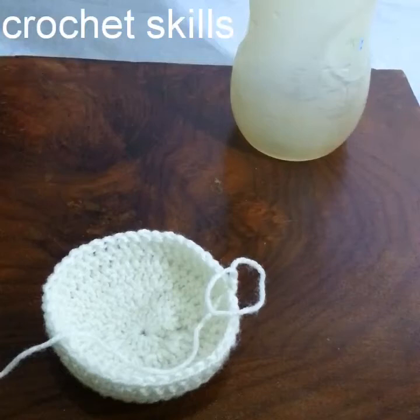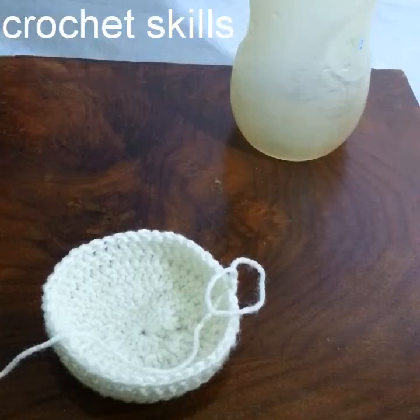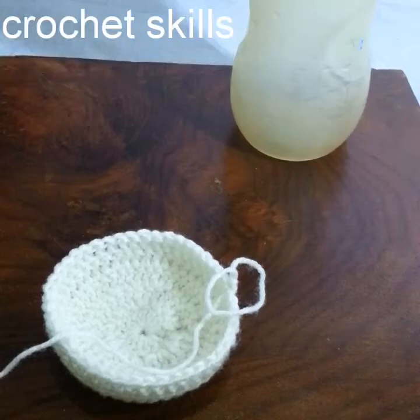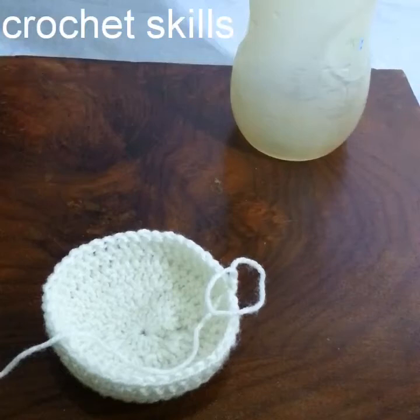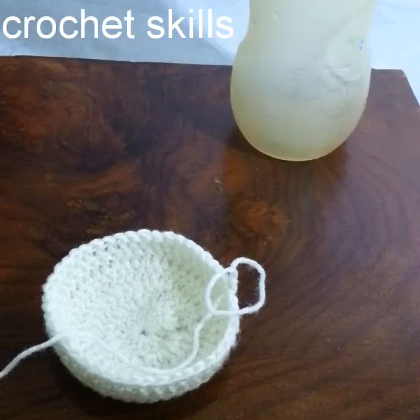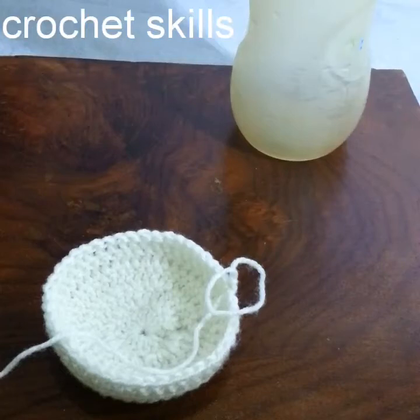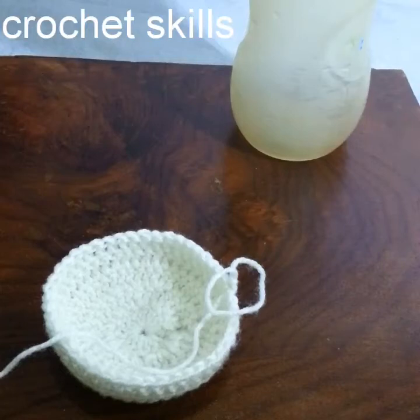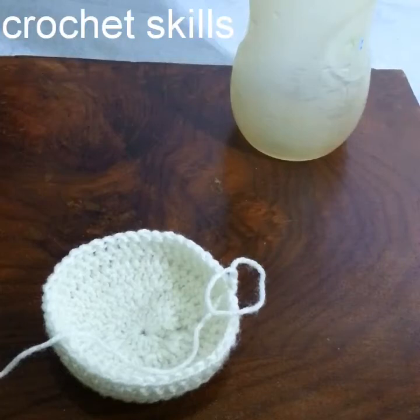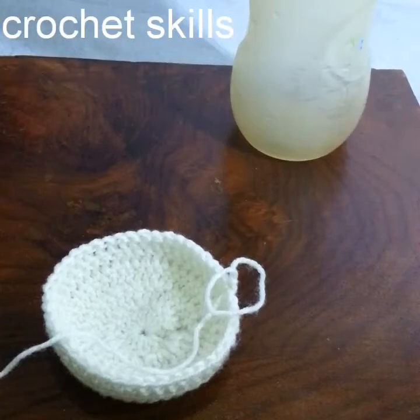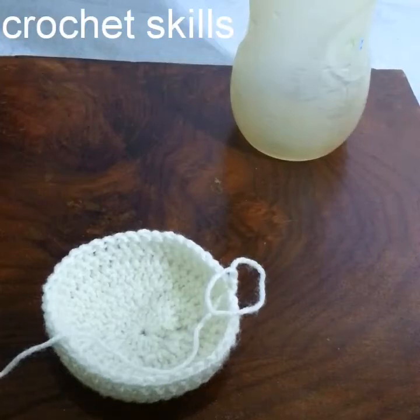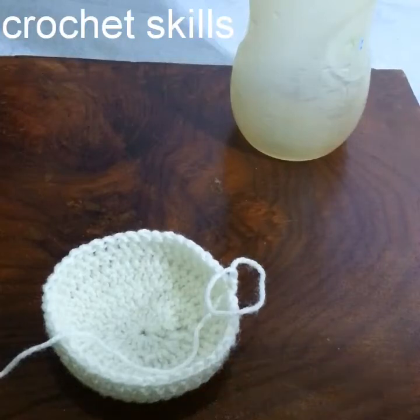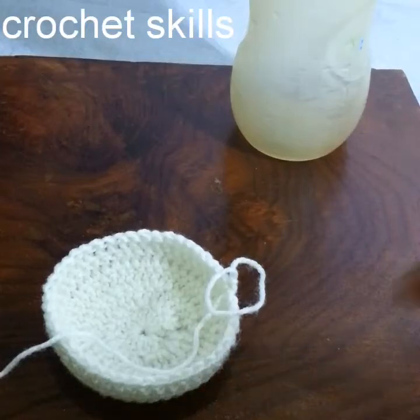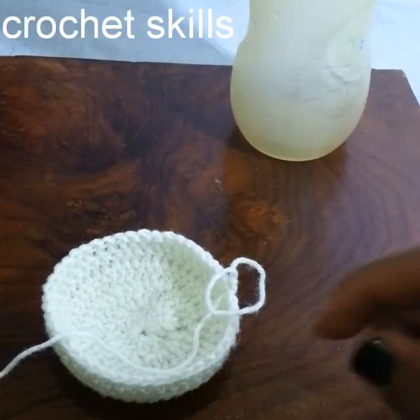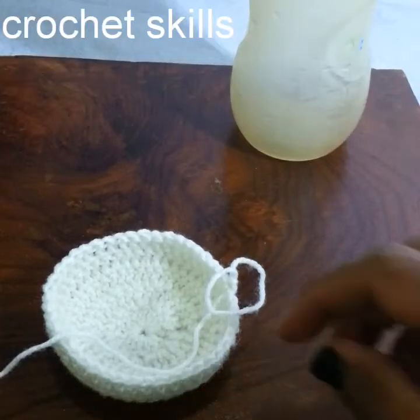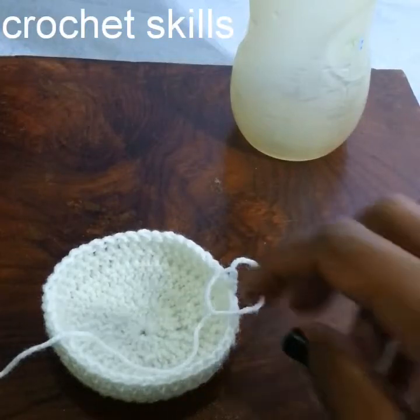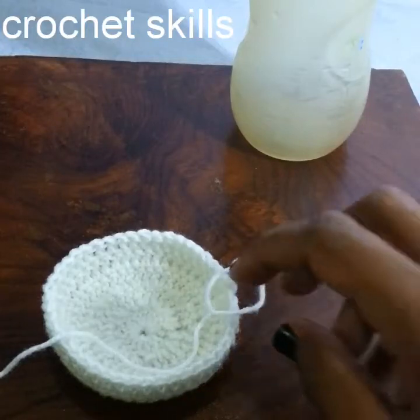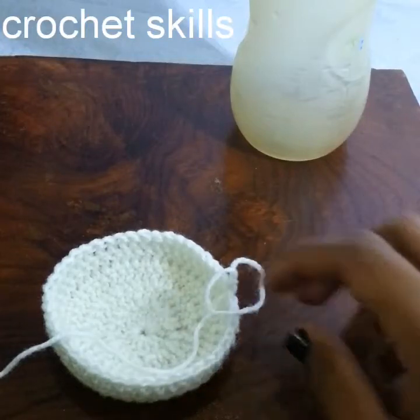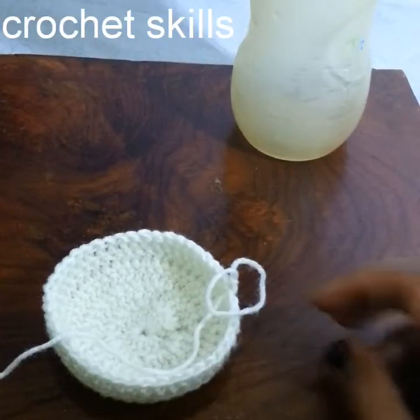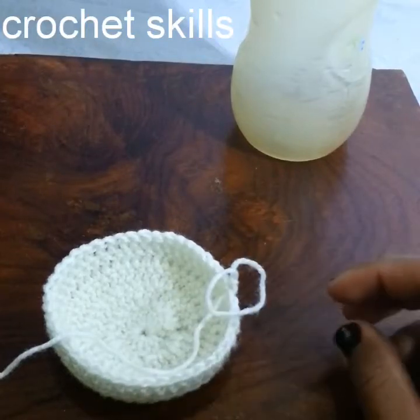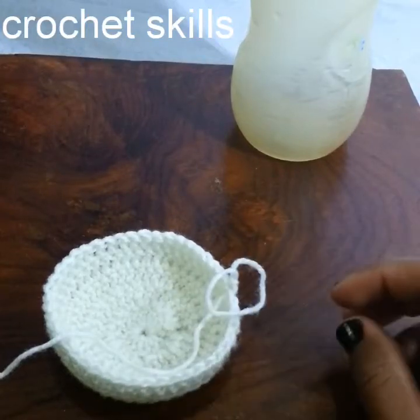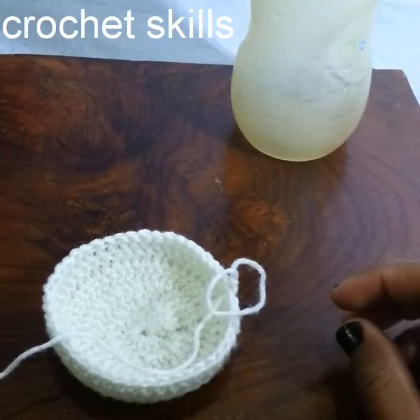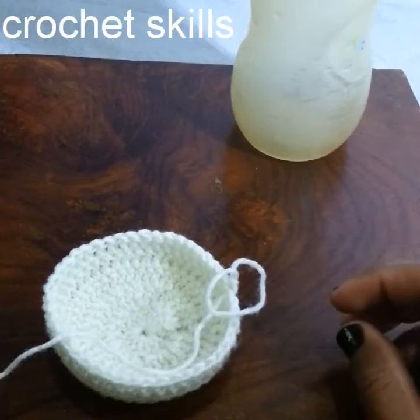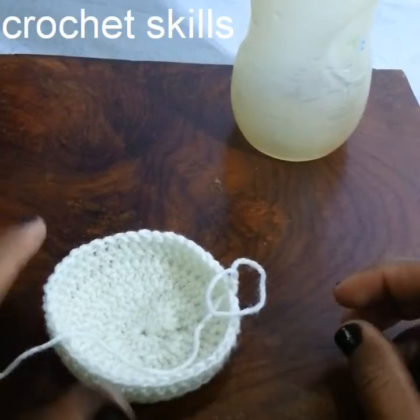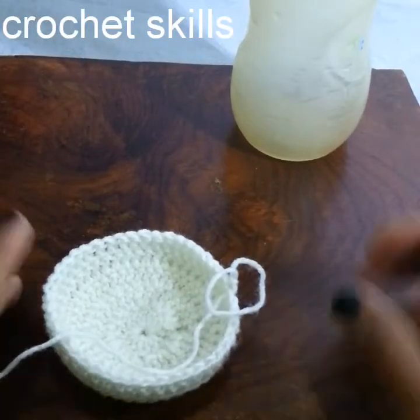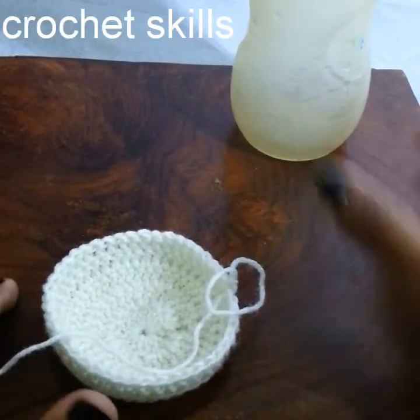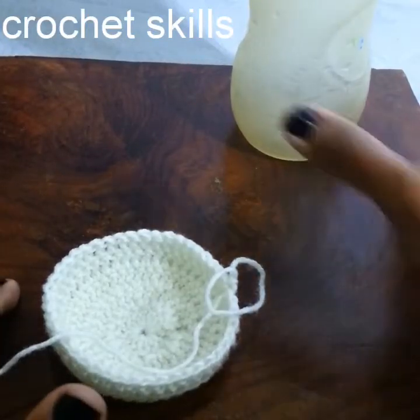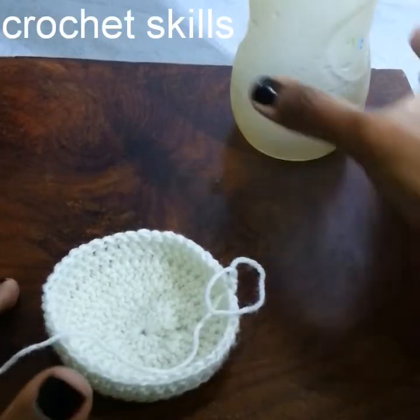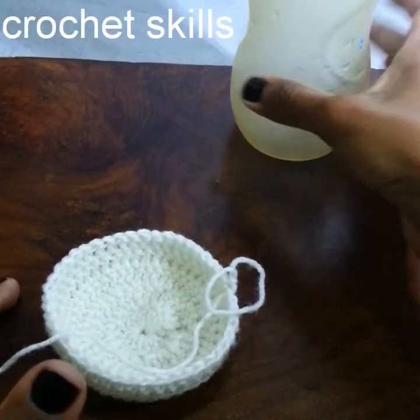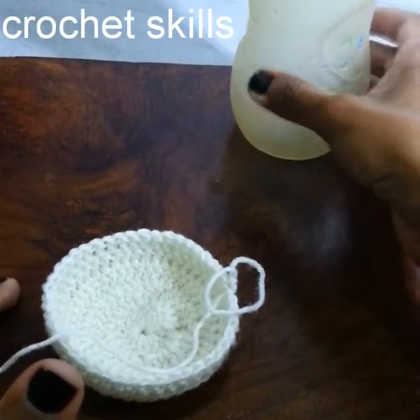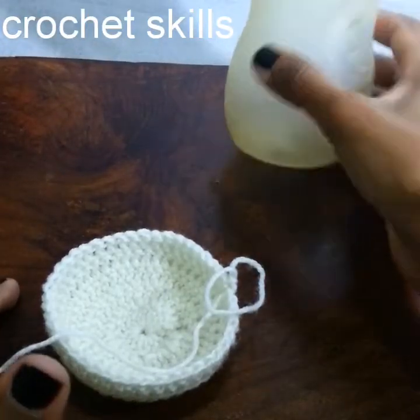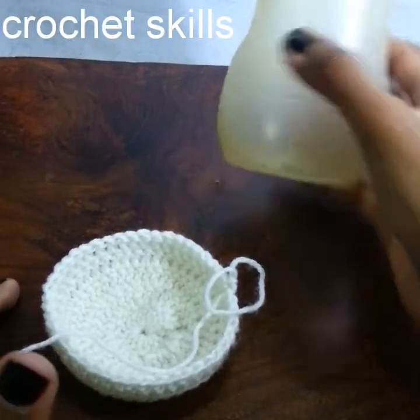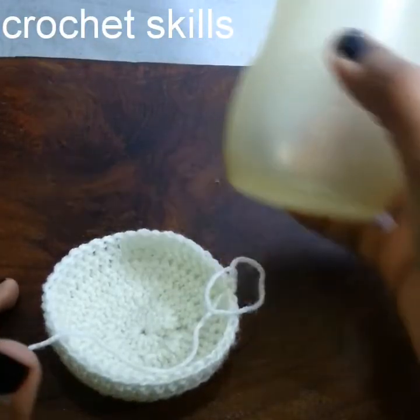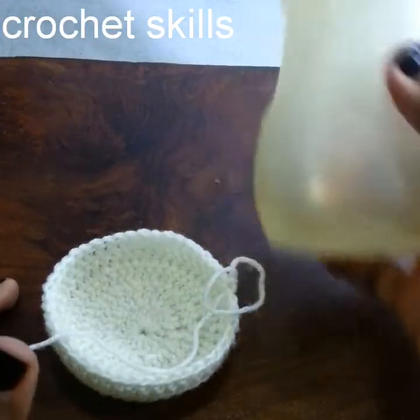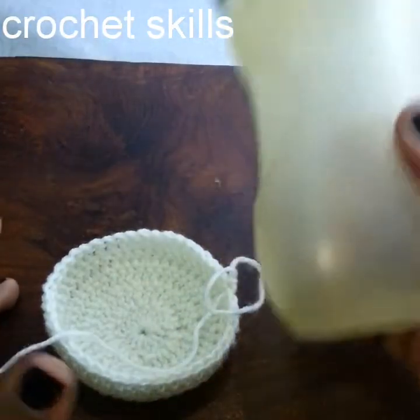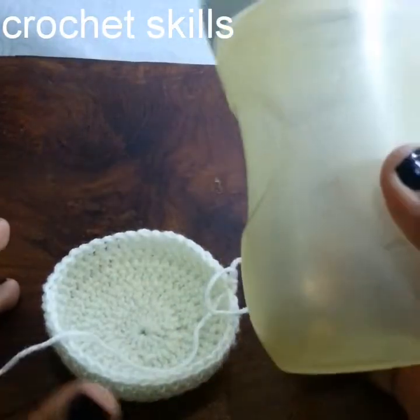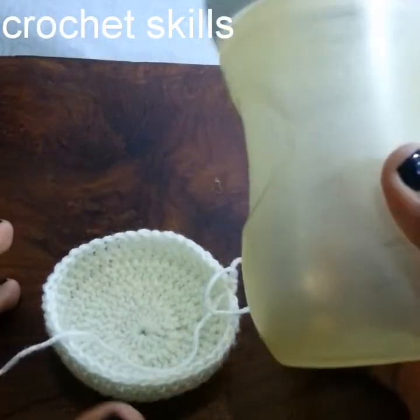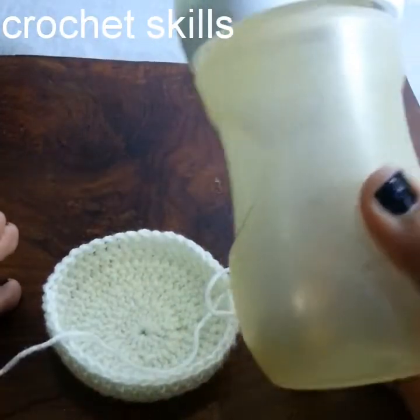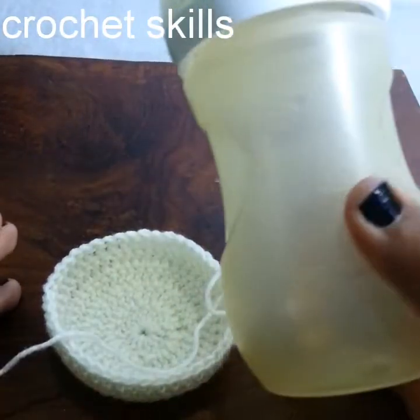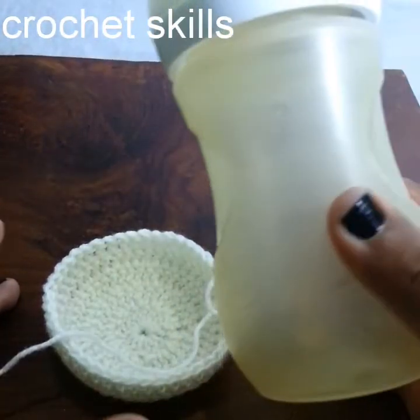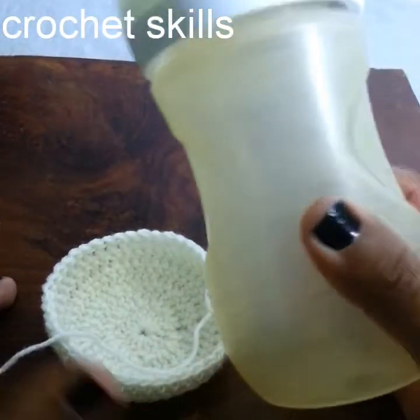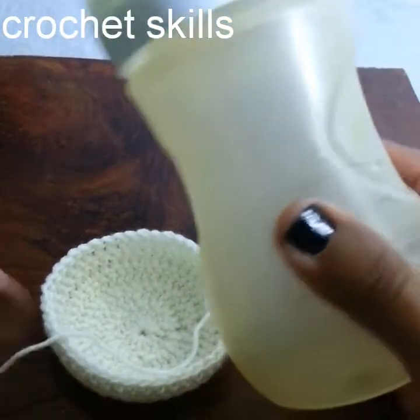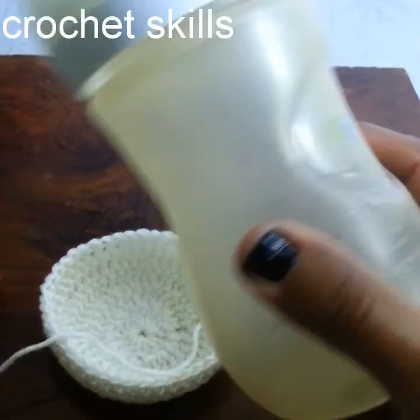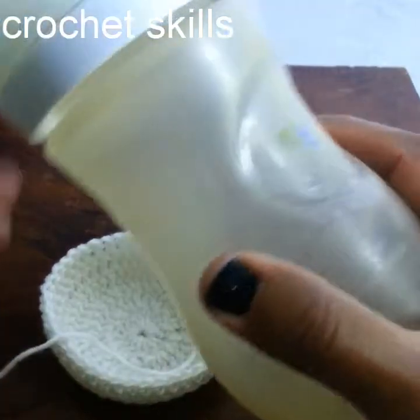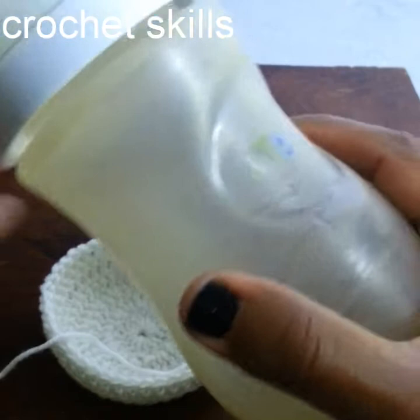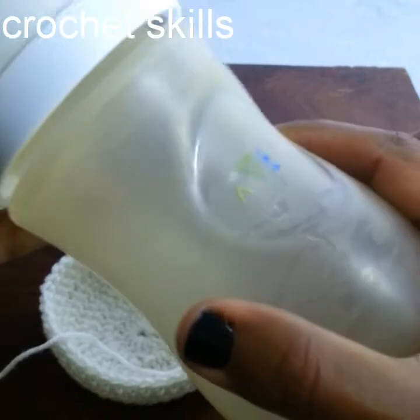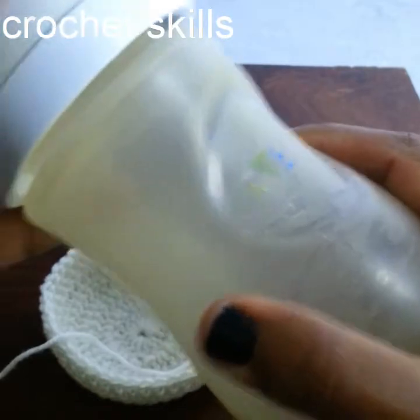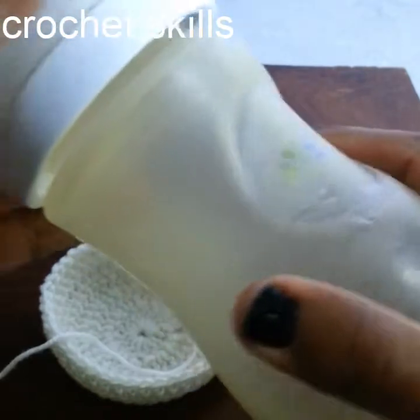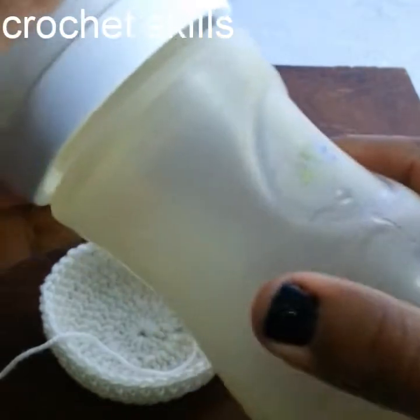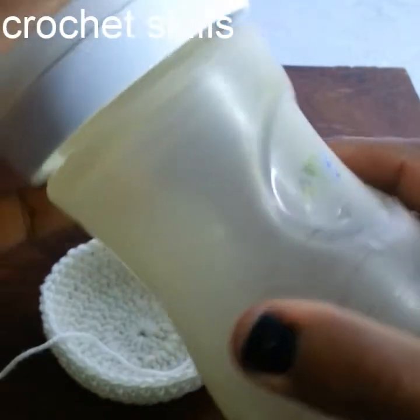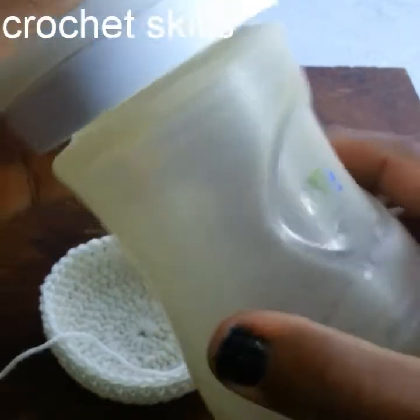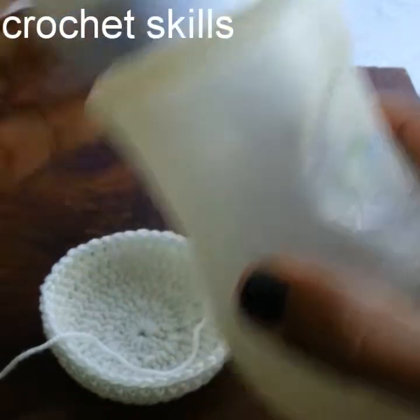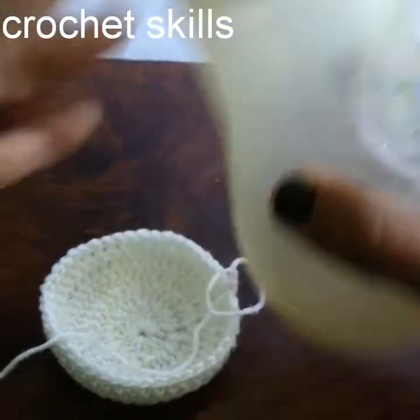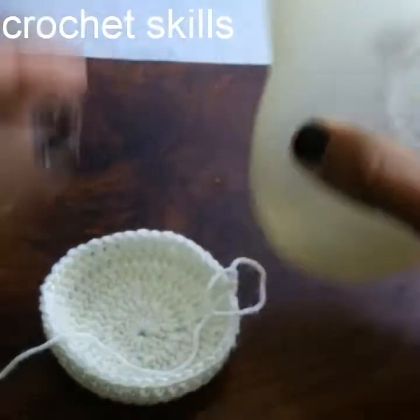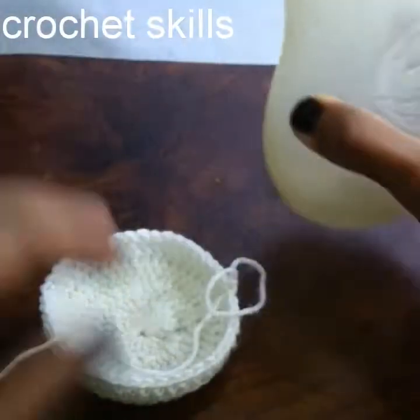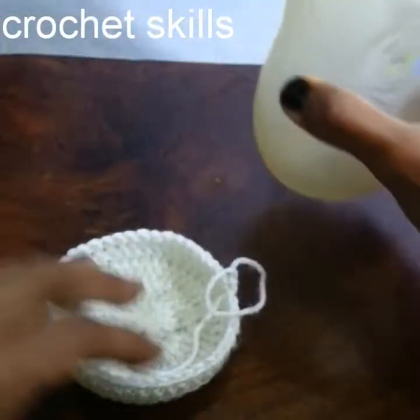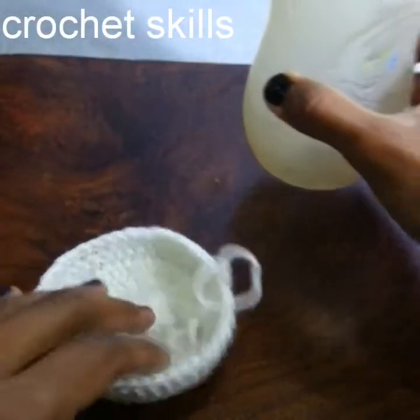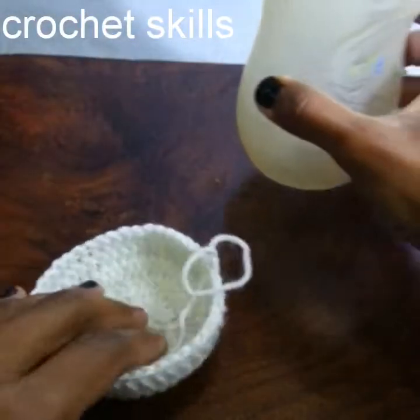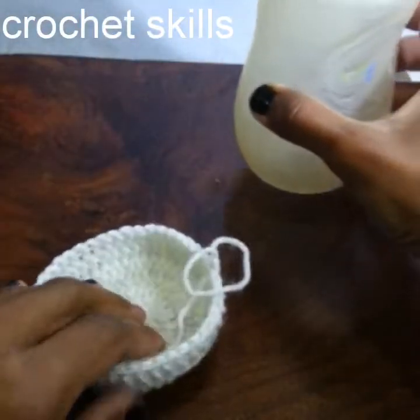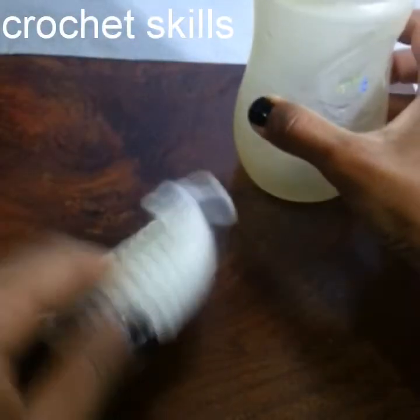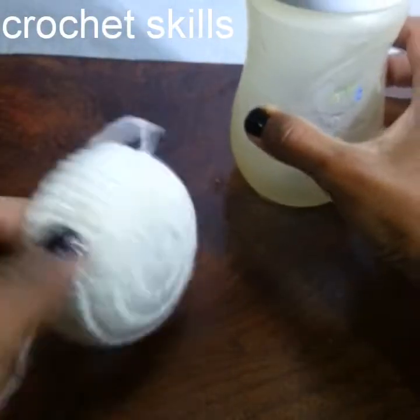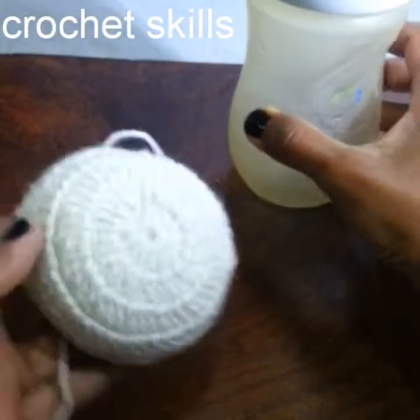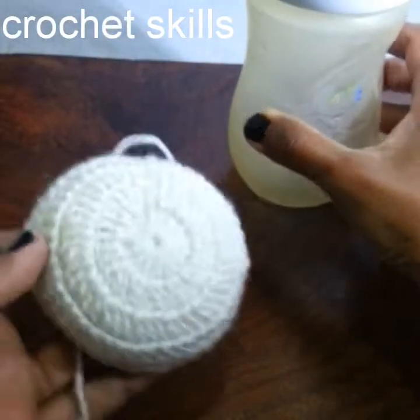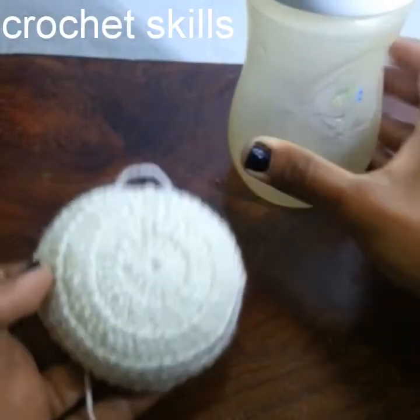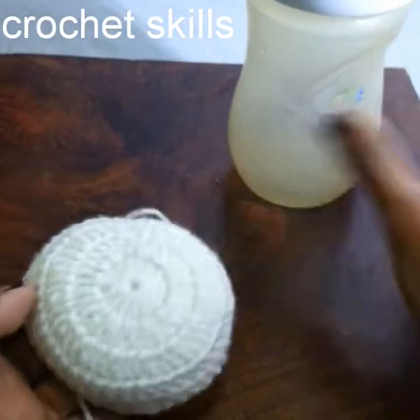Hello crochet skills, in today's video I am going to show you how to crochet a feeder cover, so we will start.